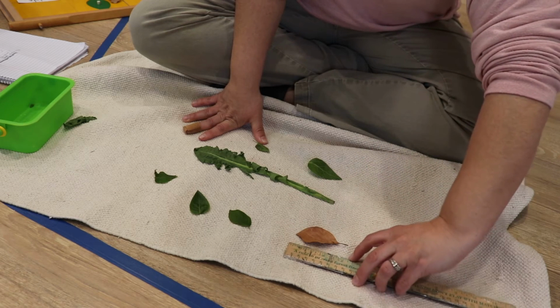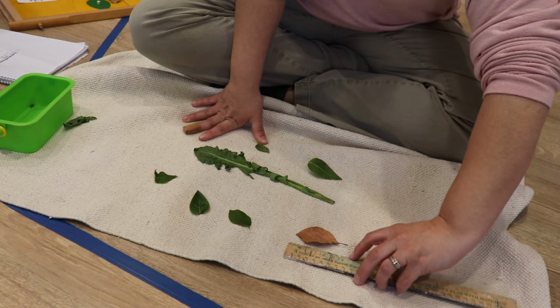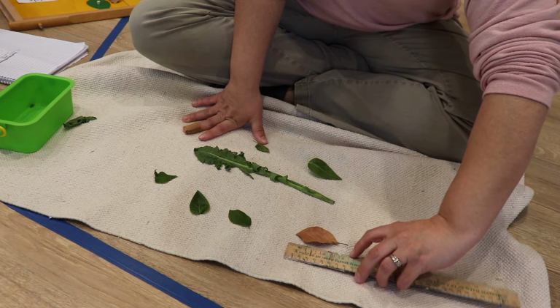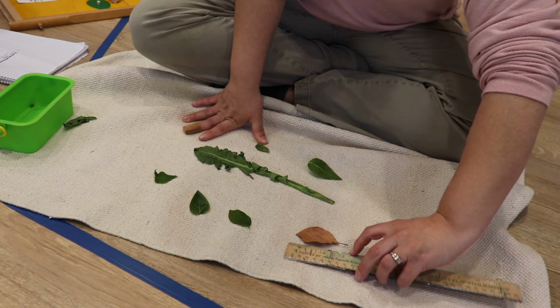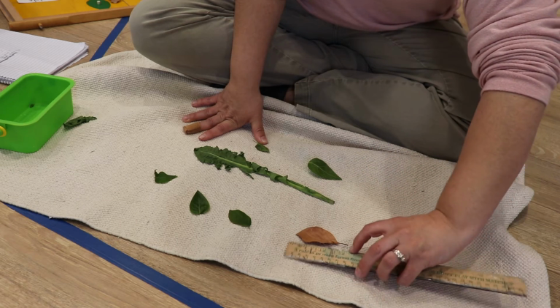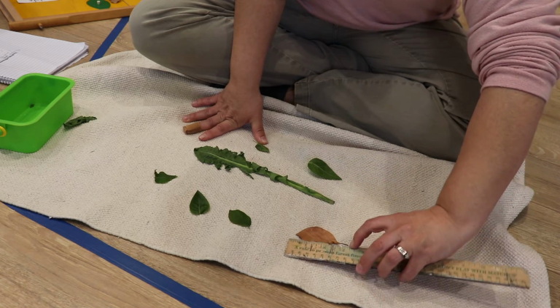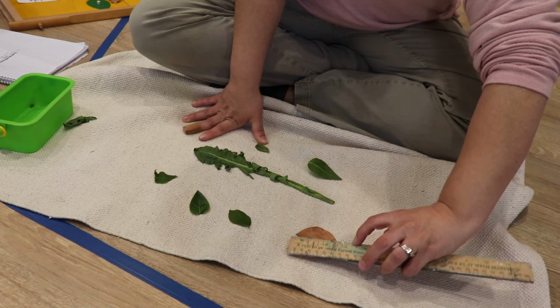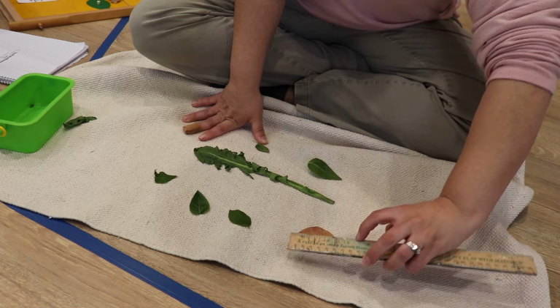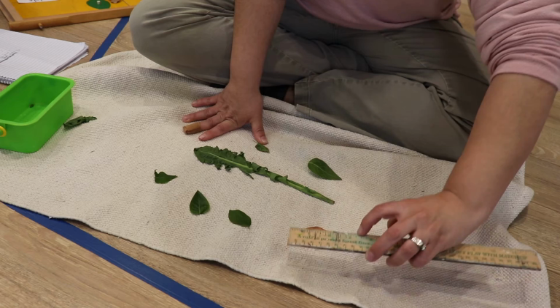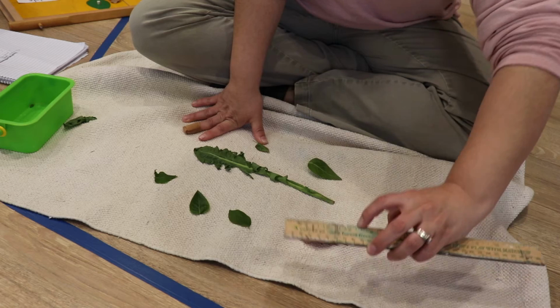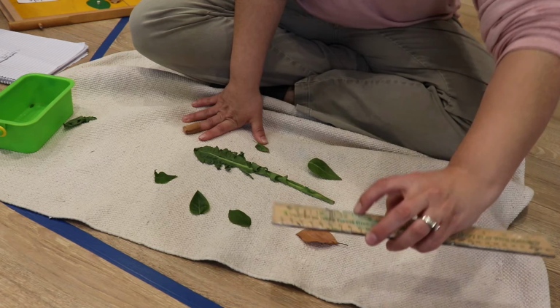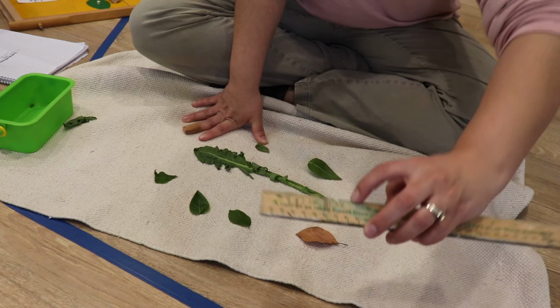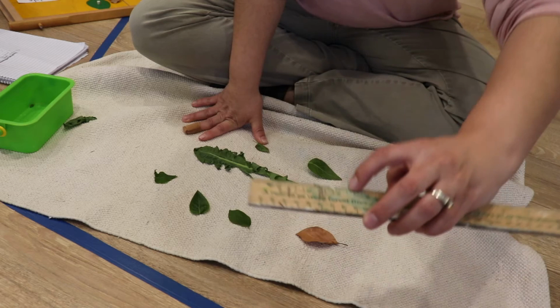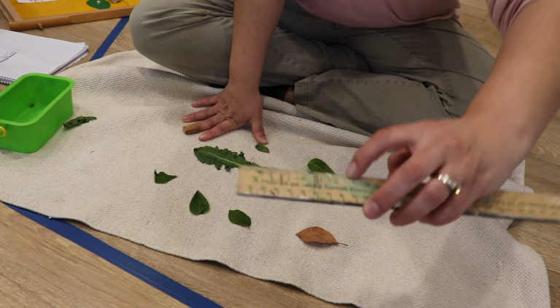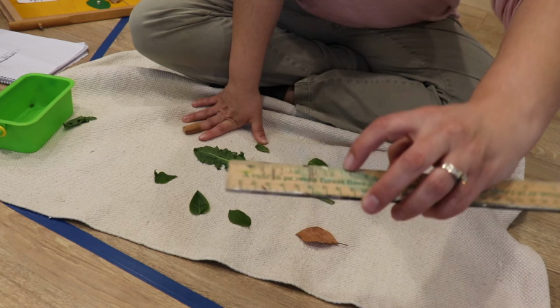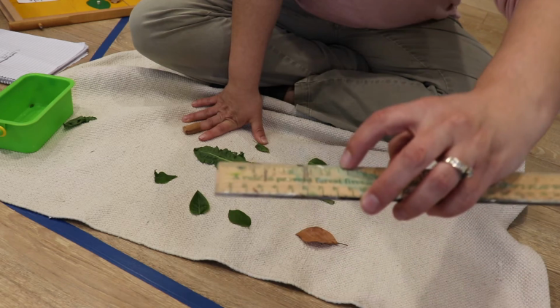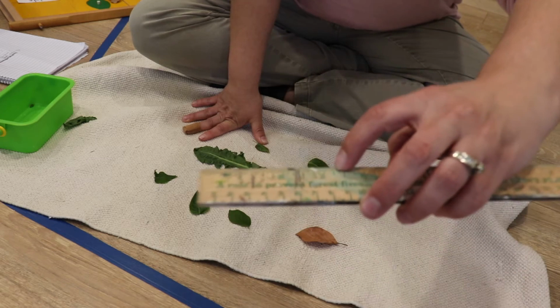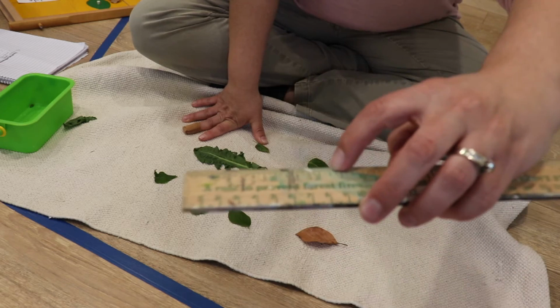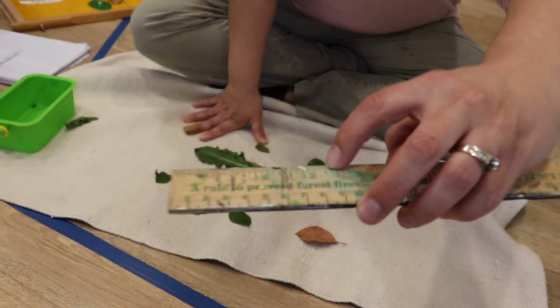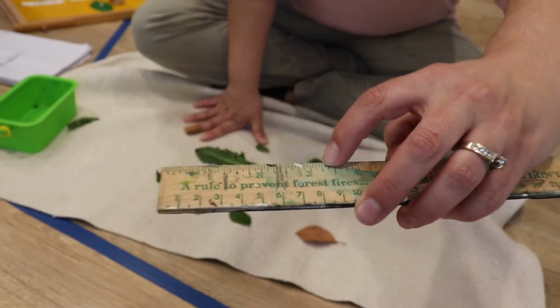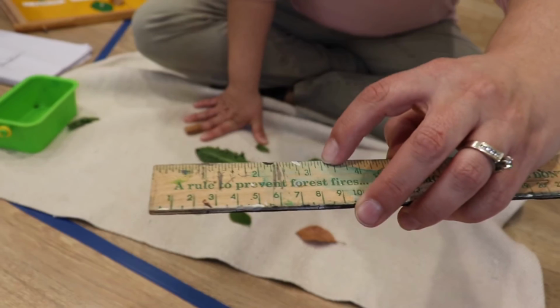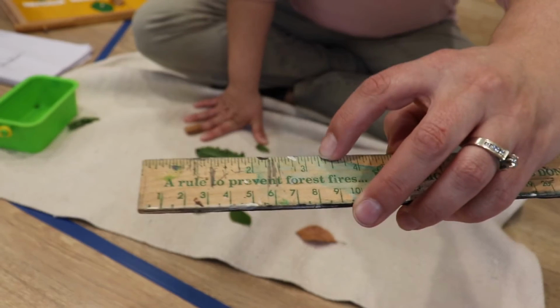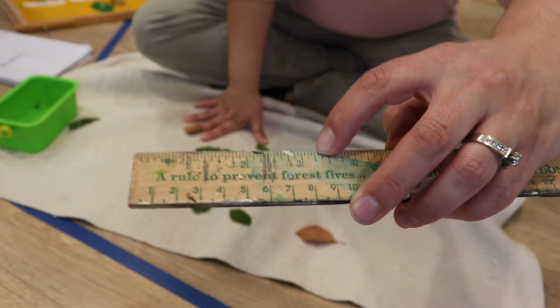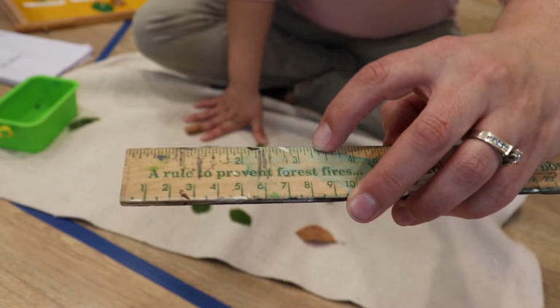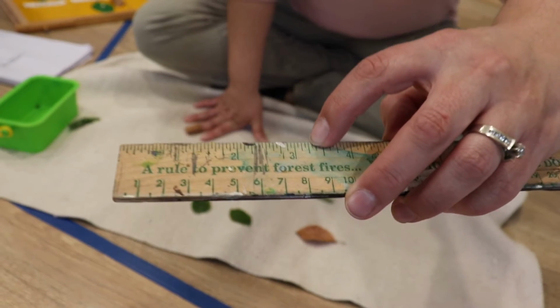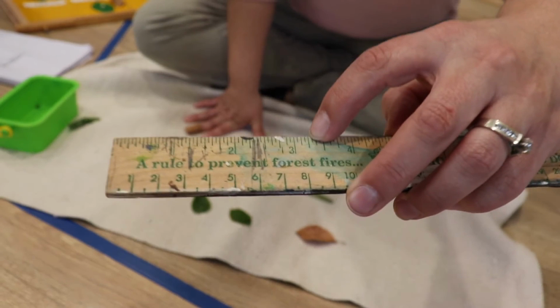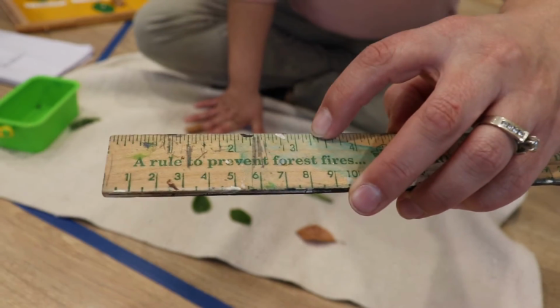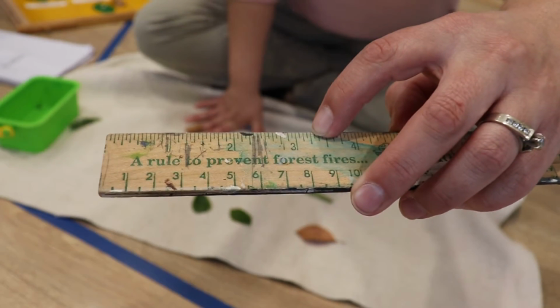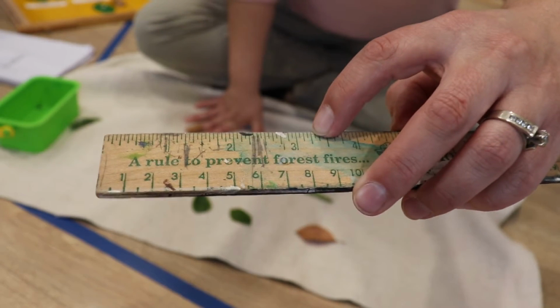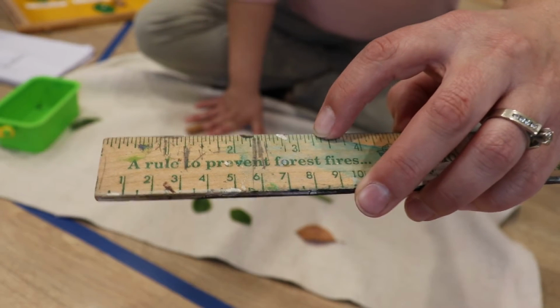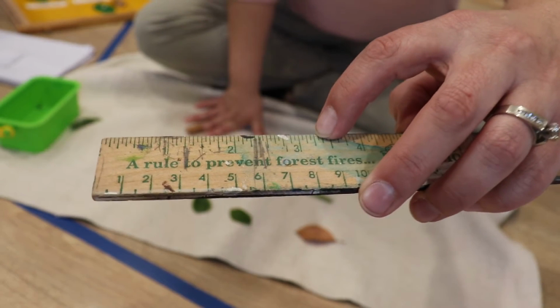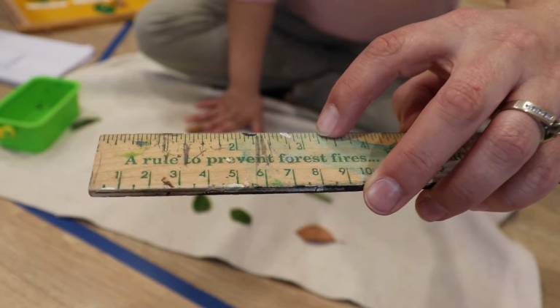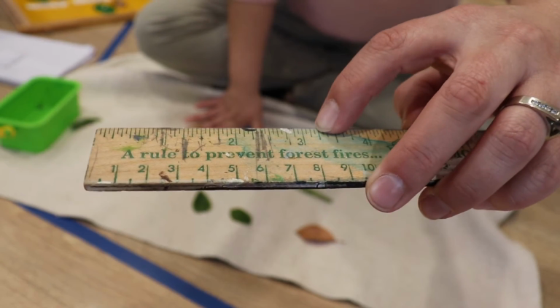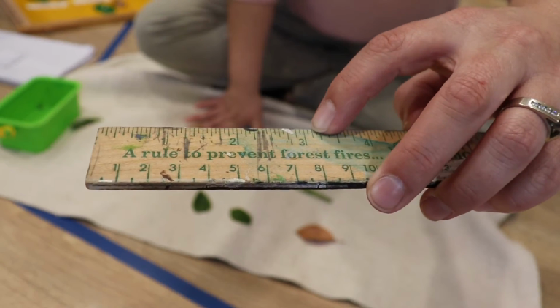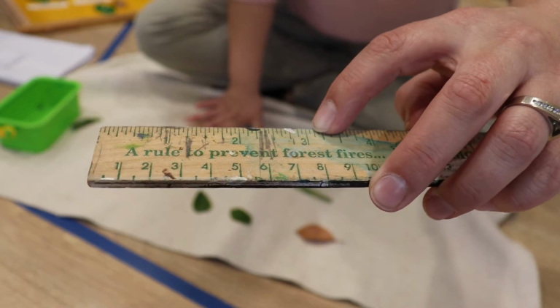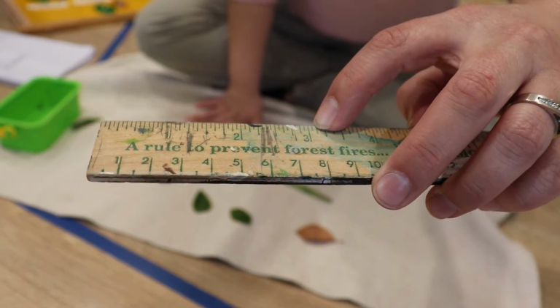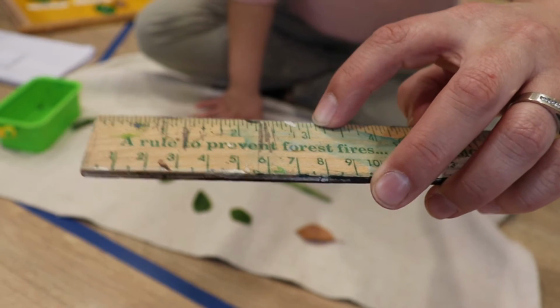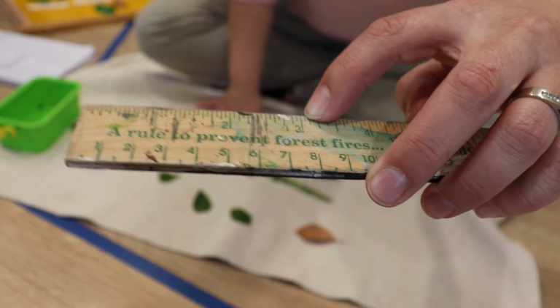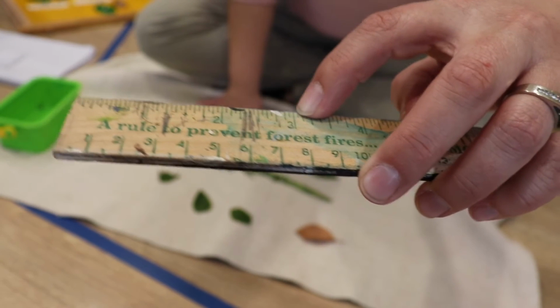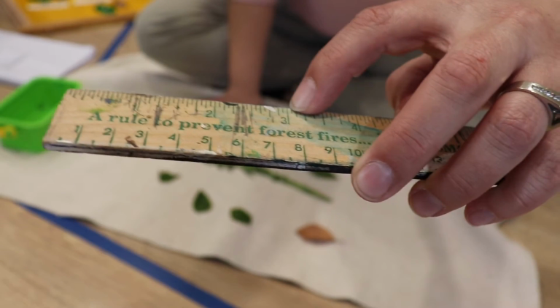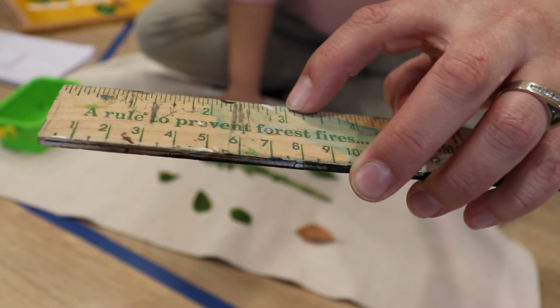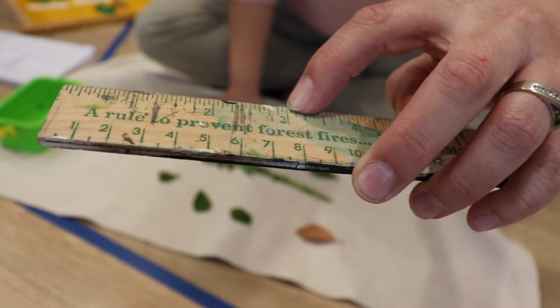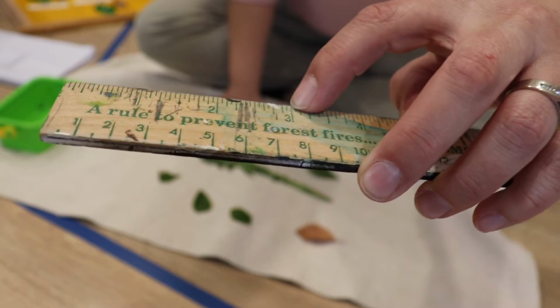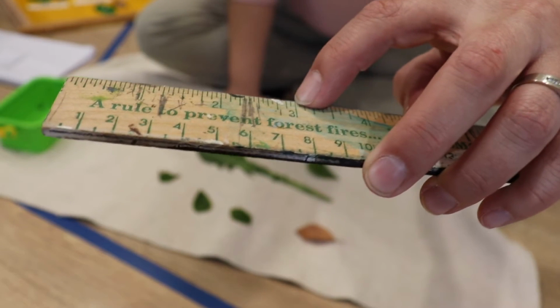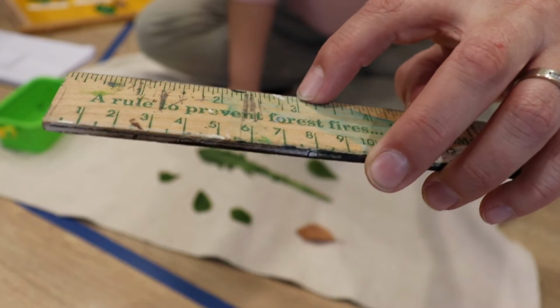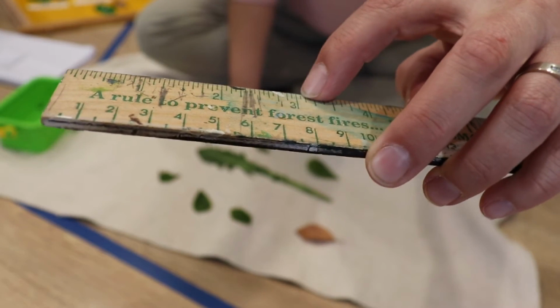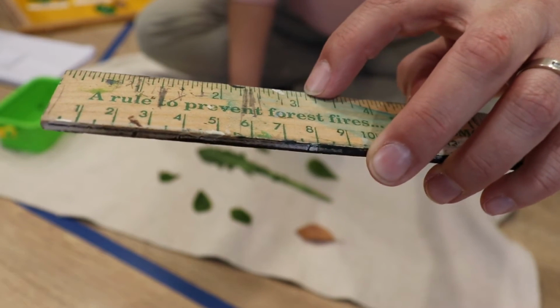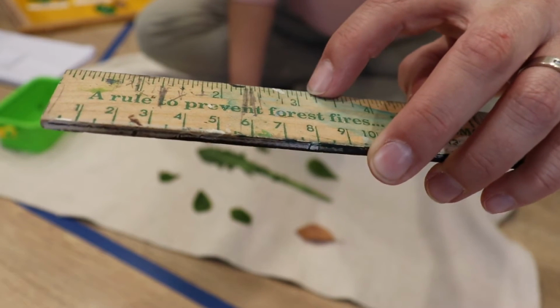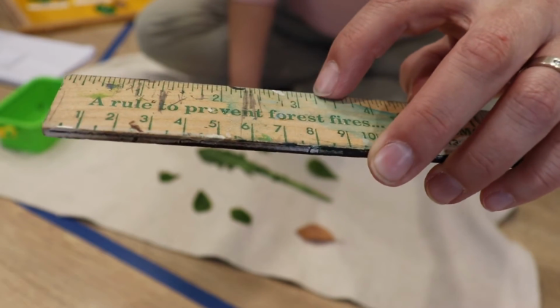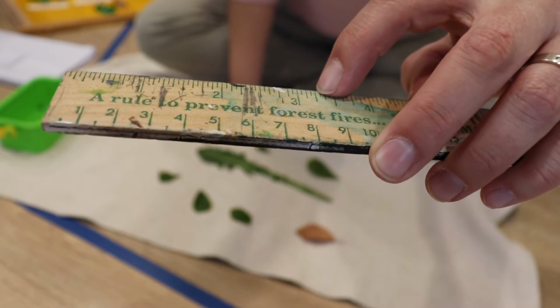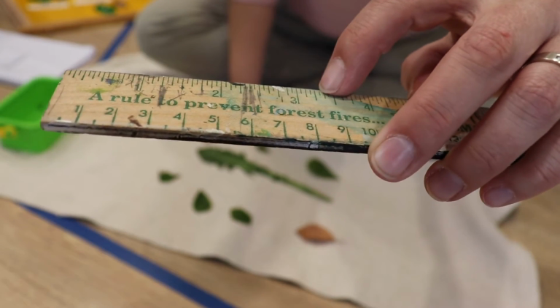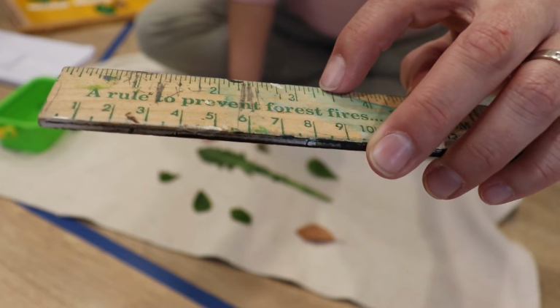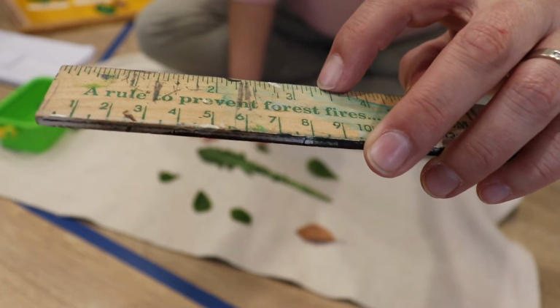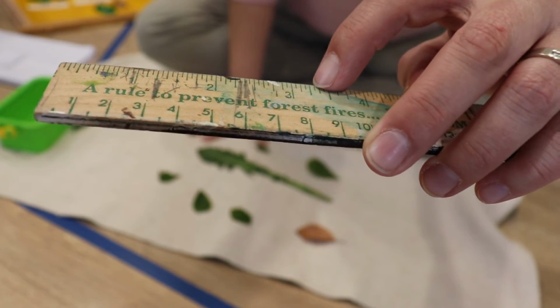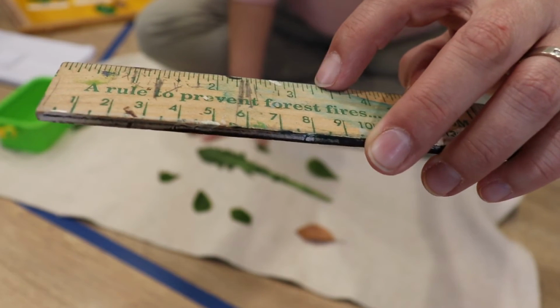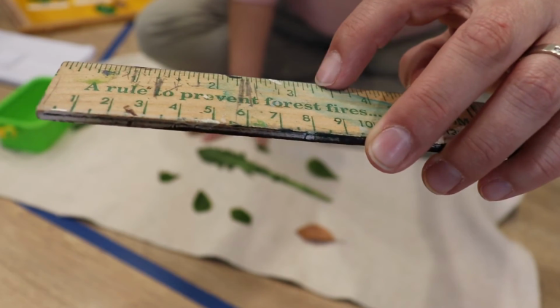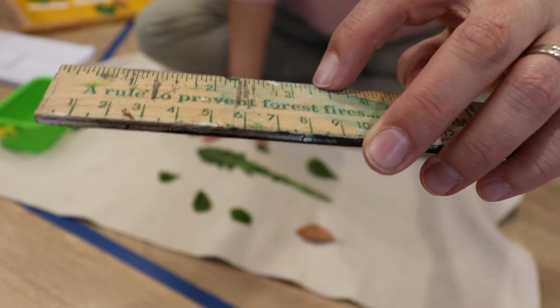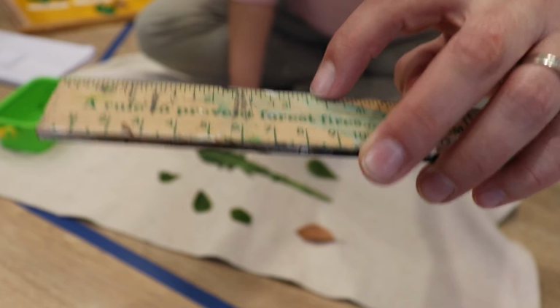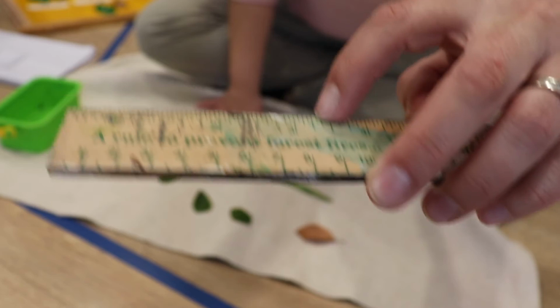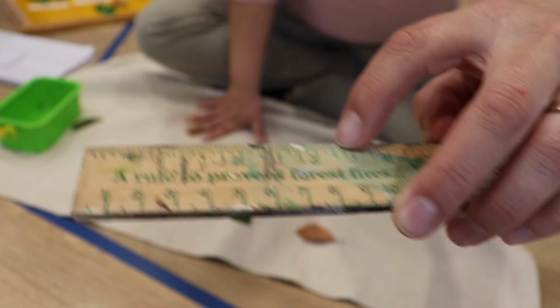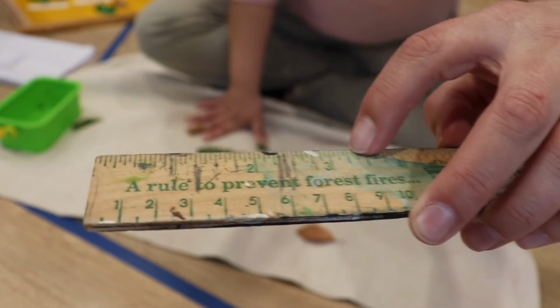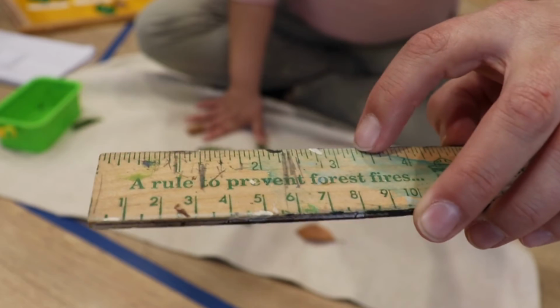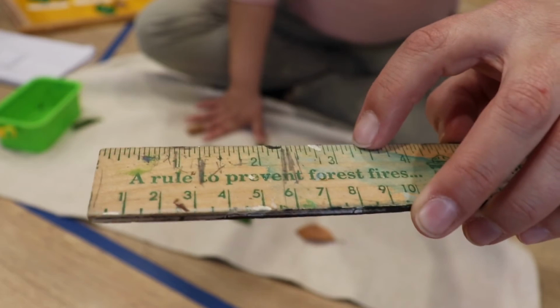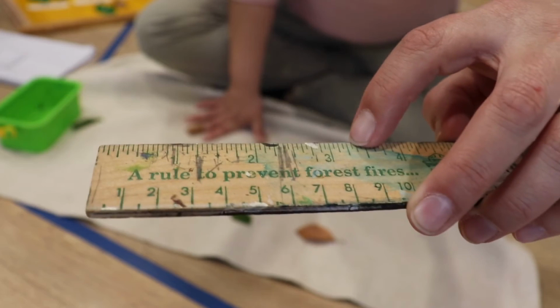This leaf is three and a half inches long. See the three right there? Three and a half inches.